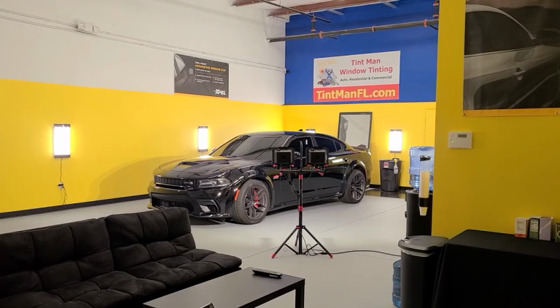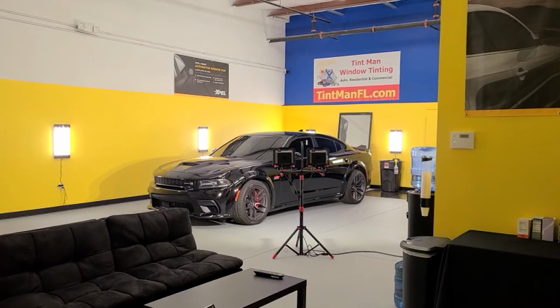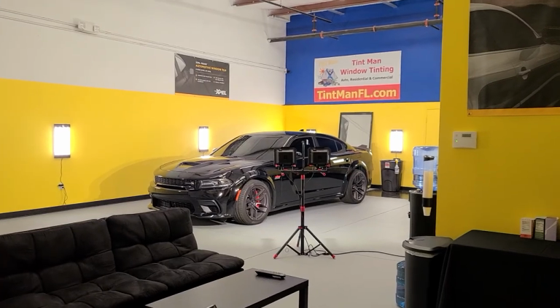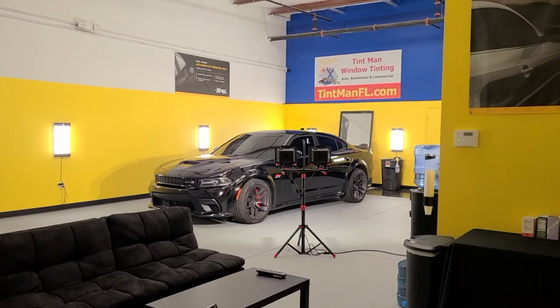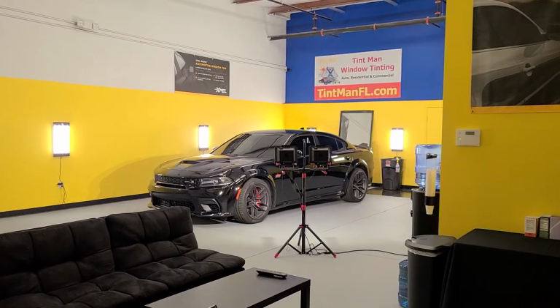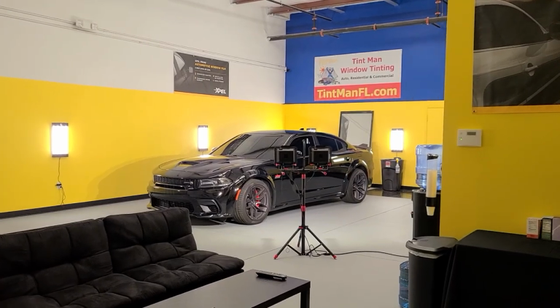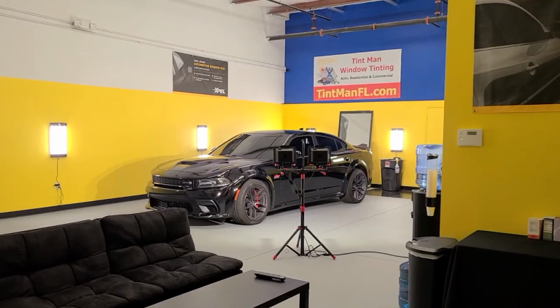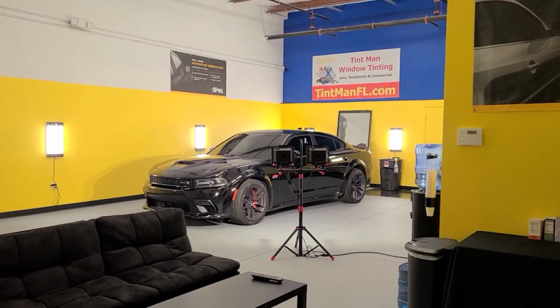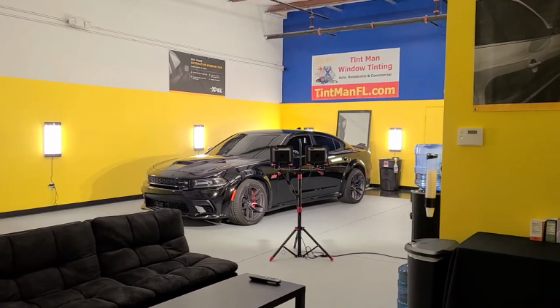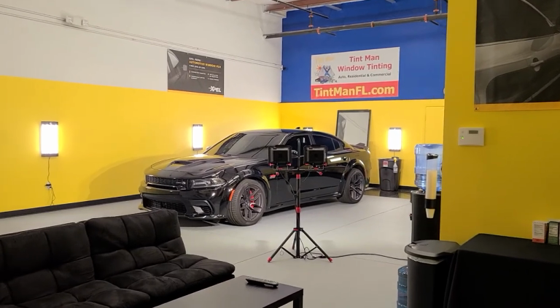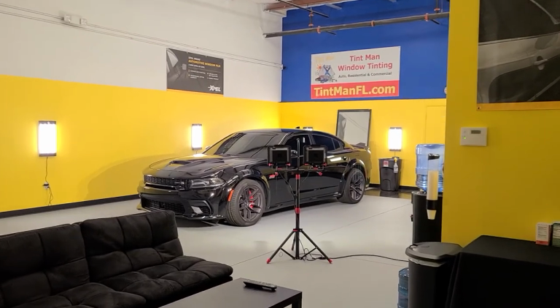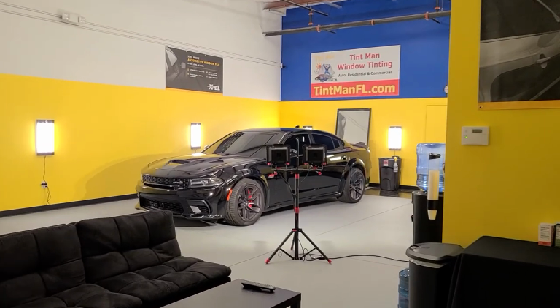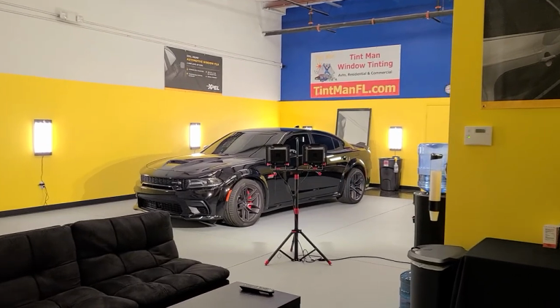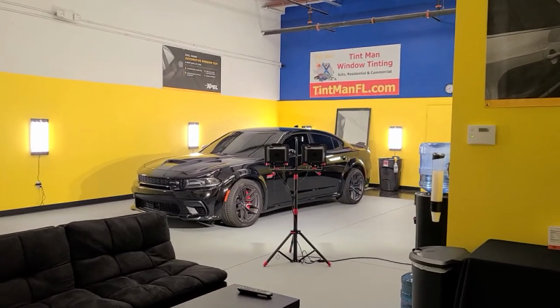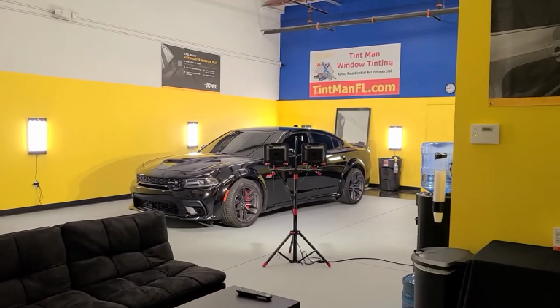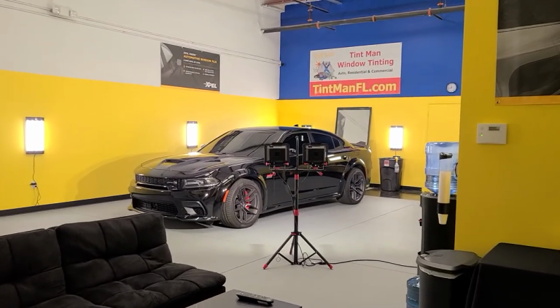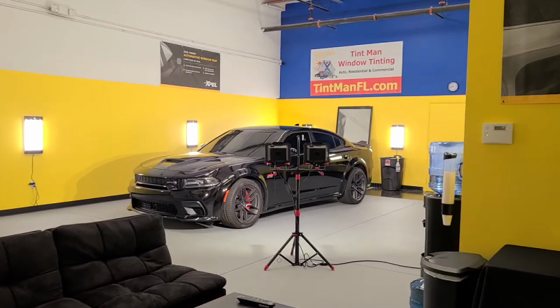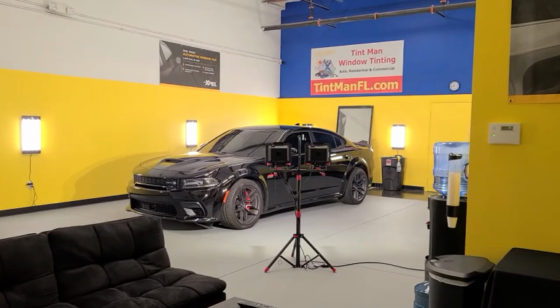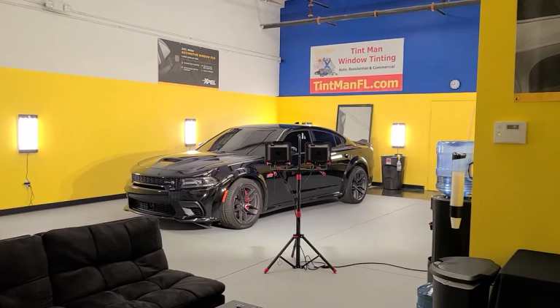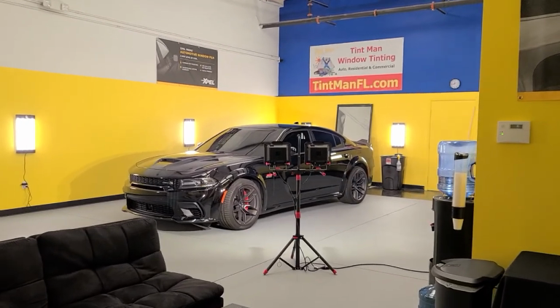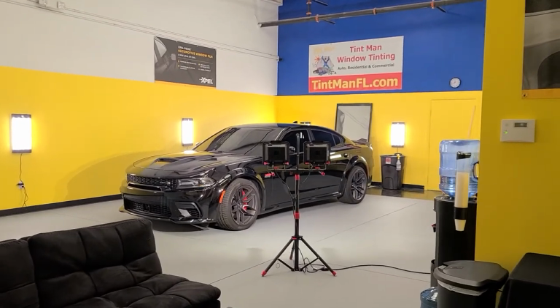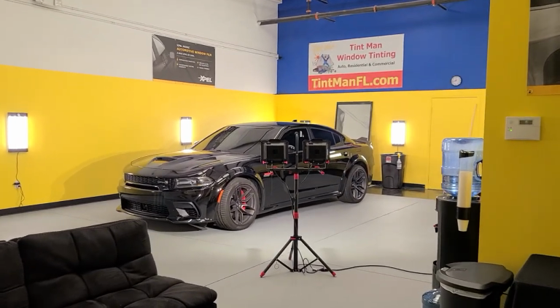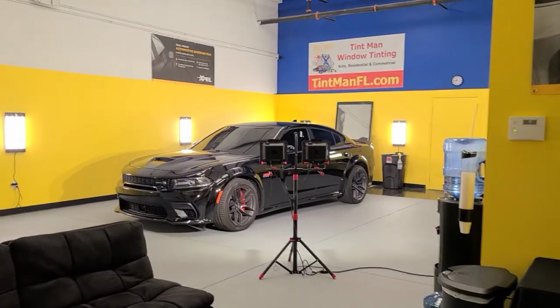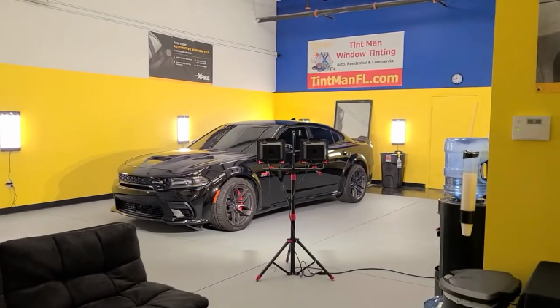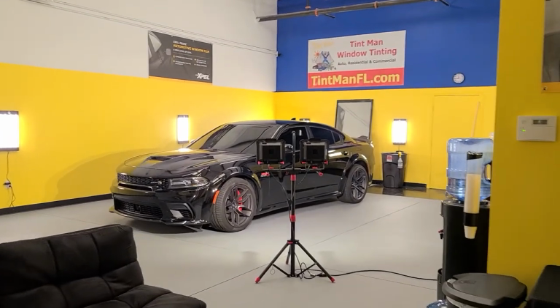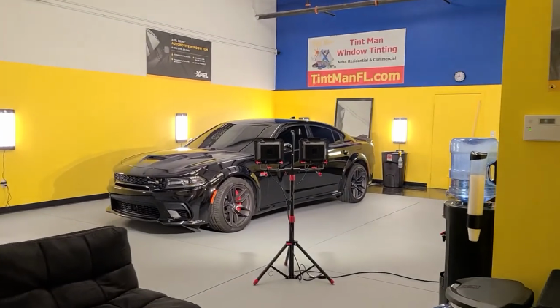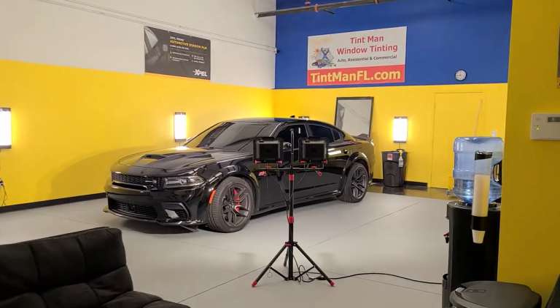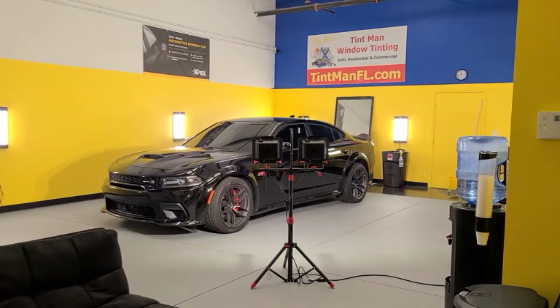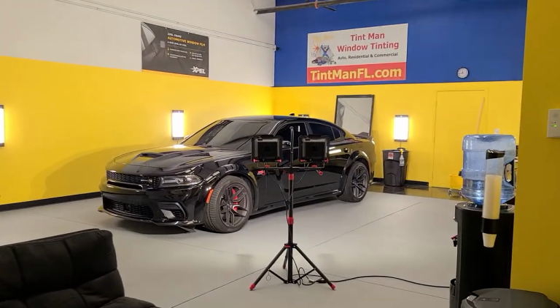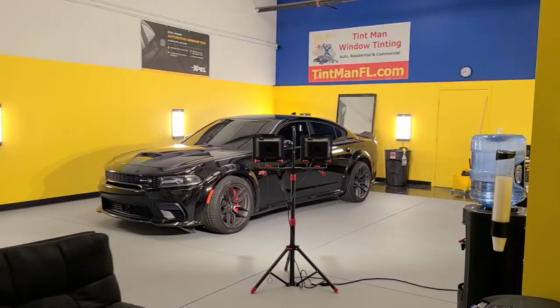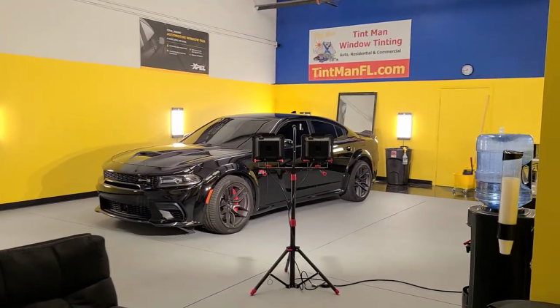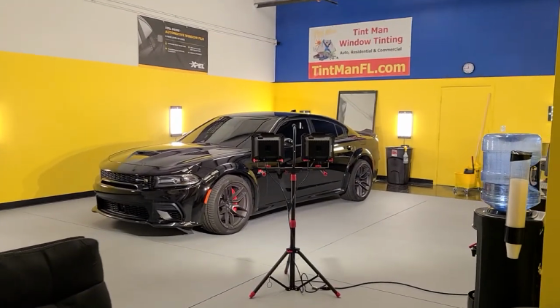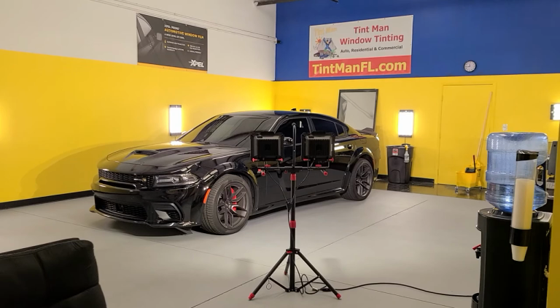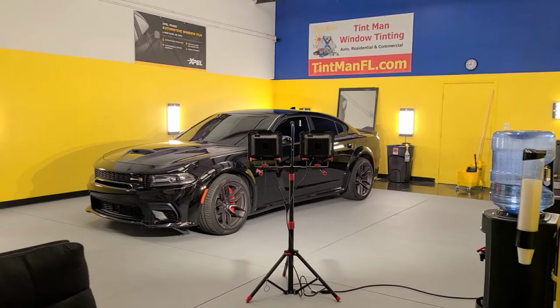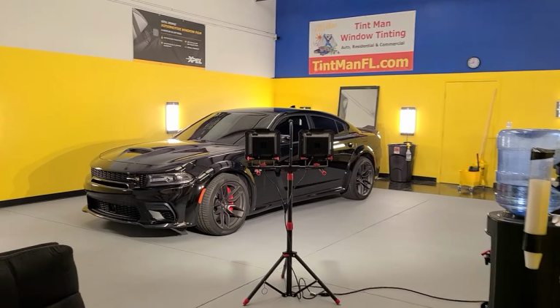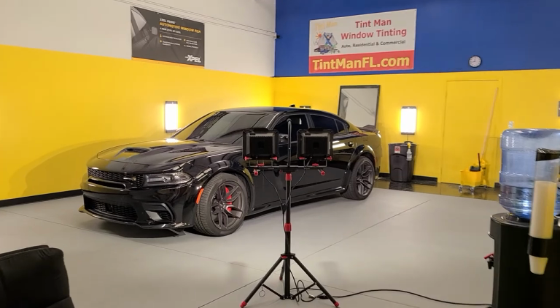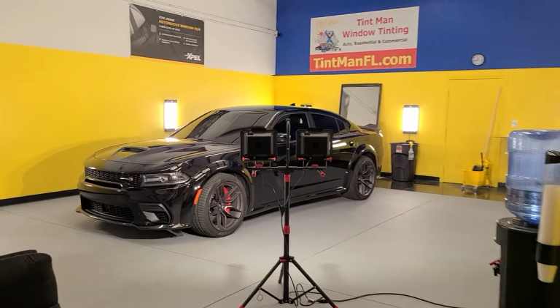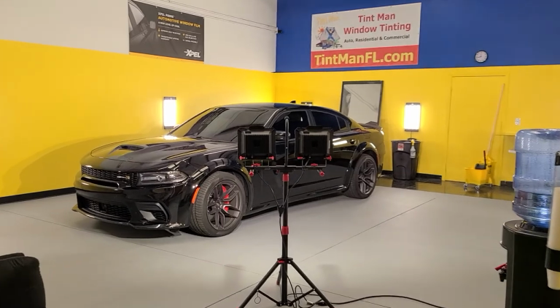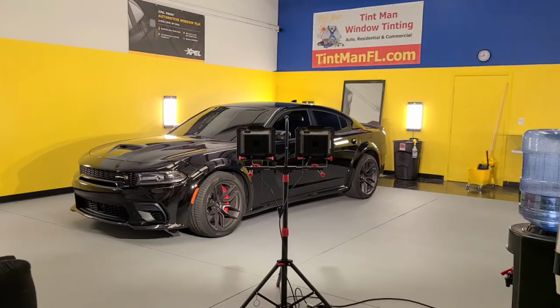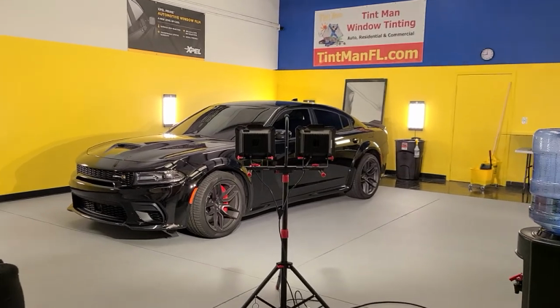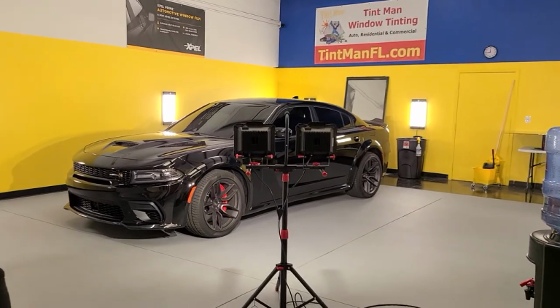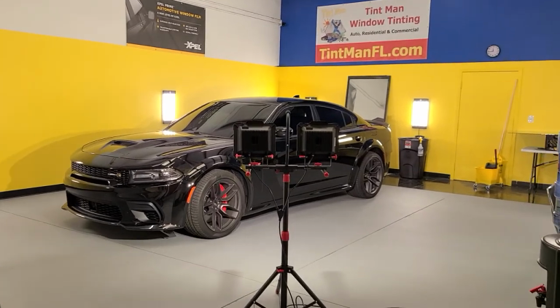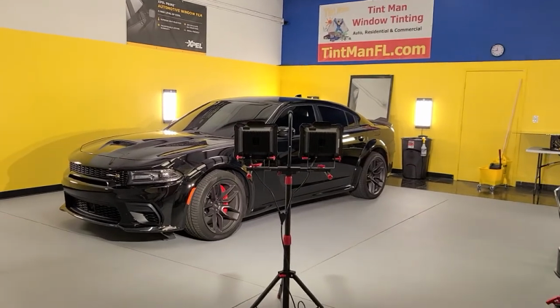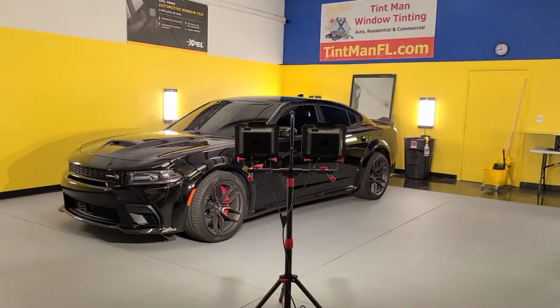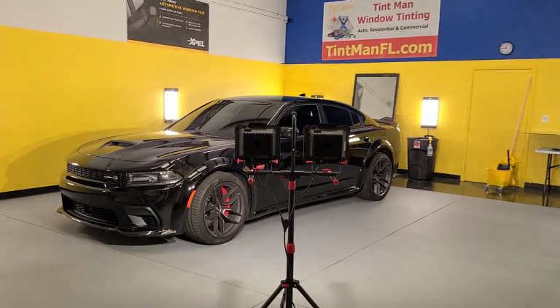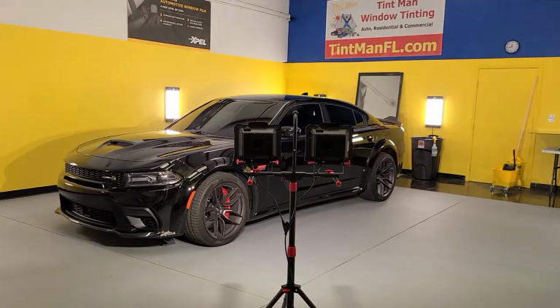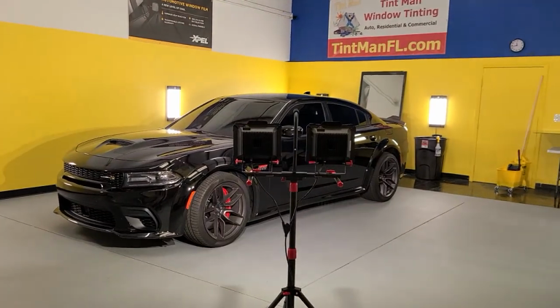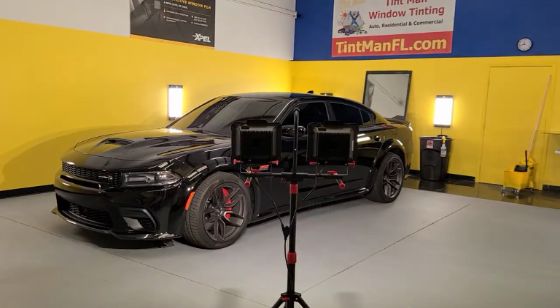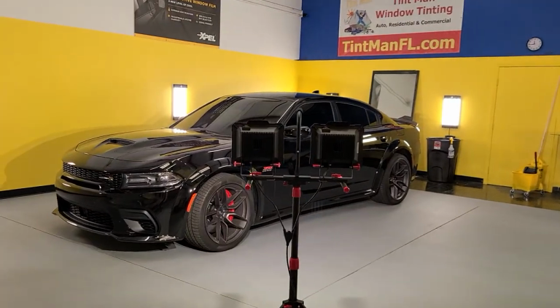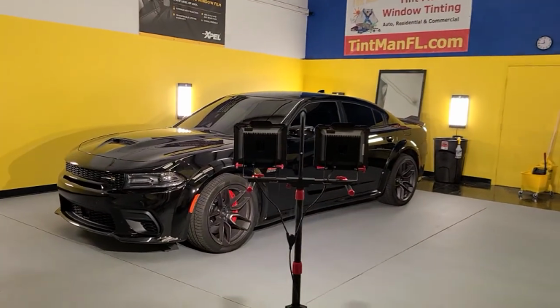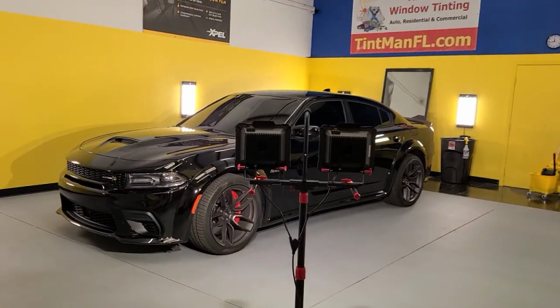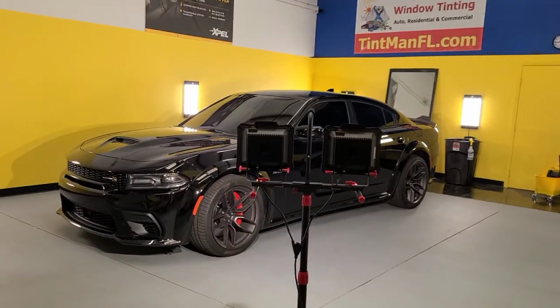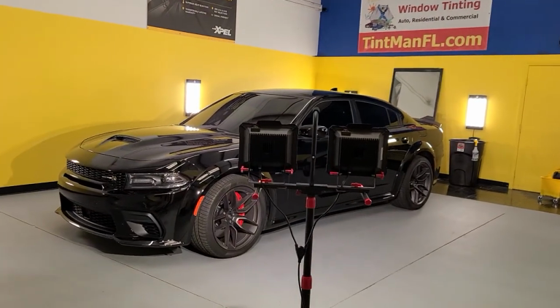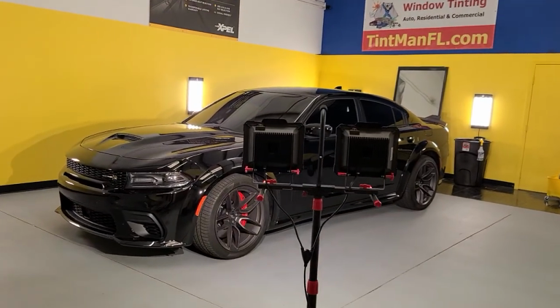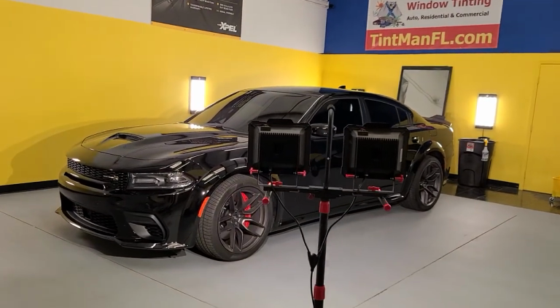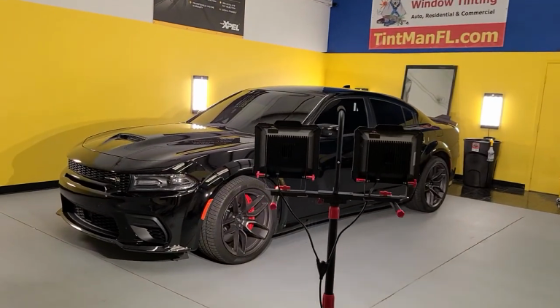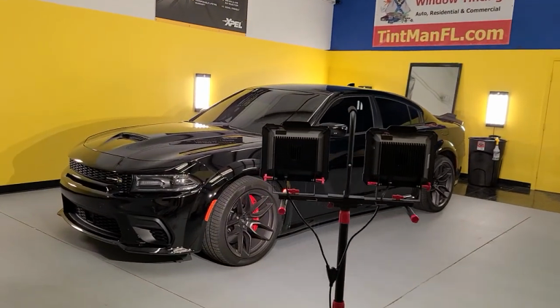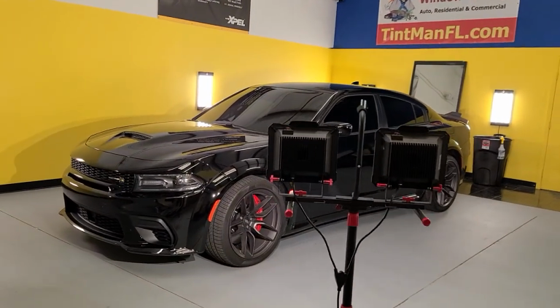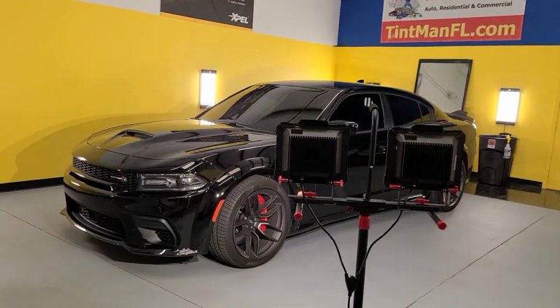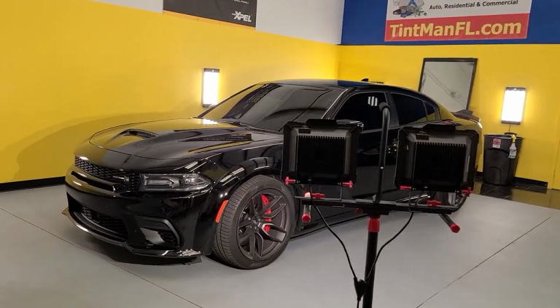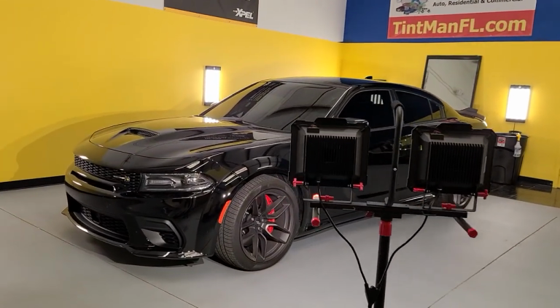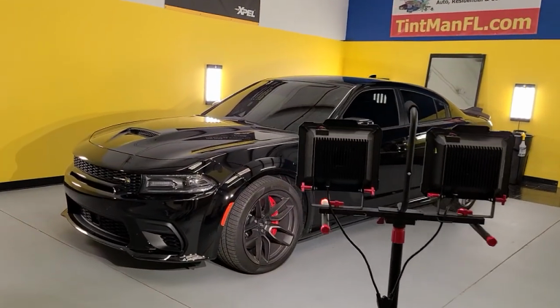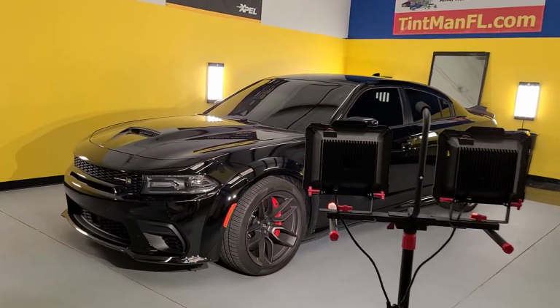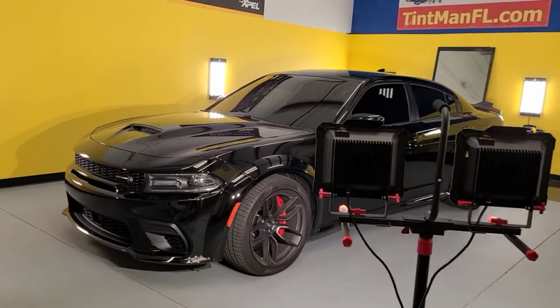Hello, my name is Sean with Tint Man Window Tinting. This is our Winter Garden location. We're also located in Longwood and Winter Park.